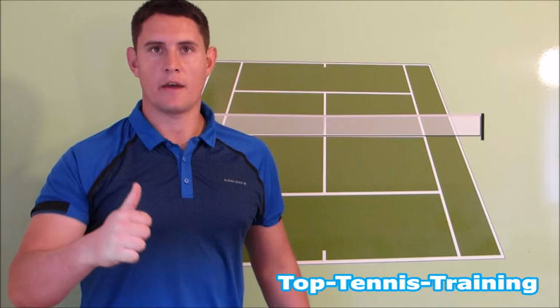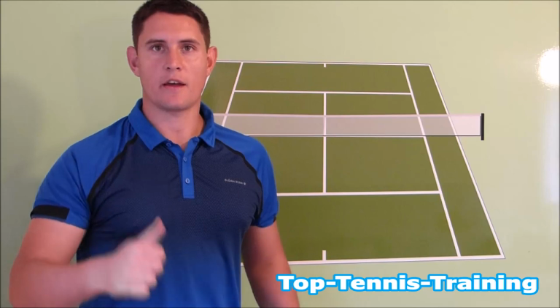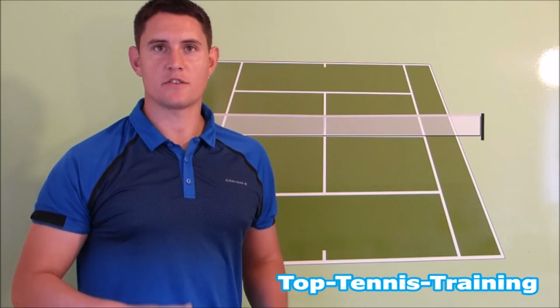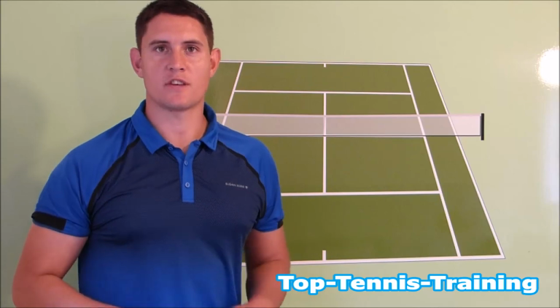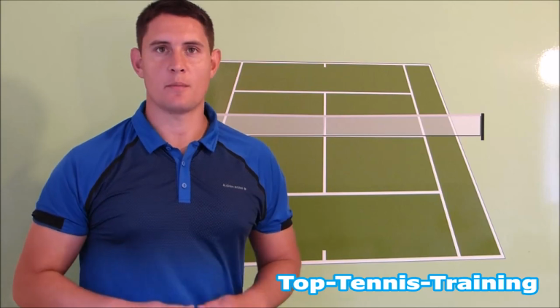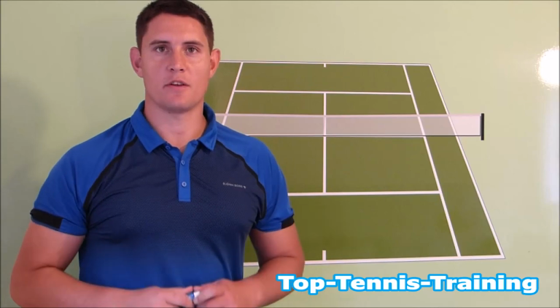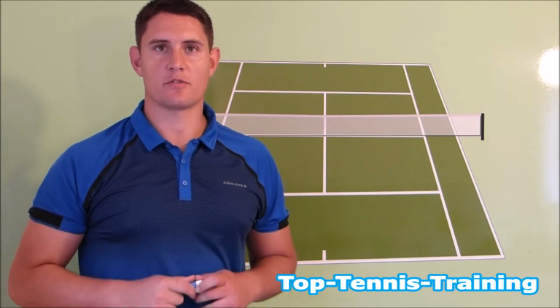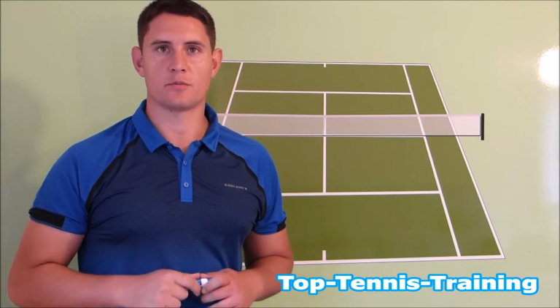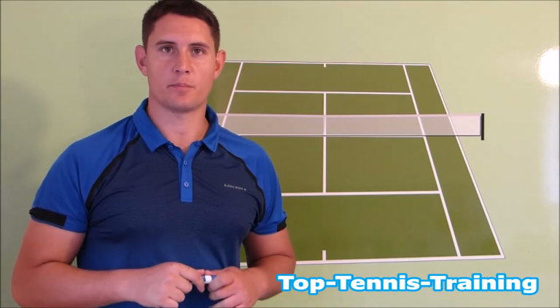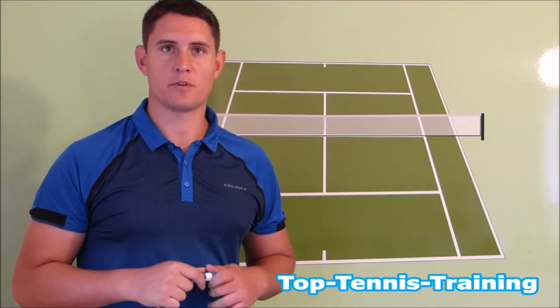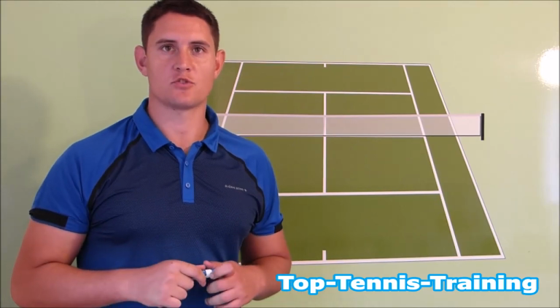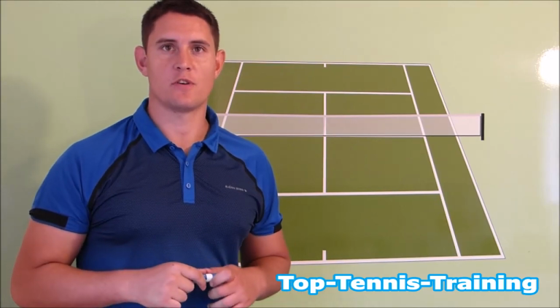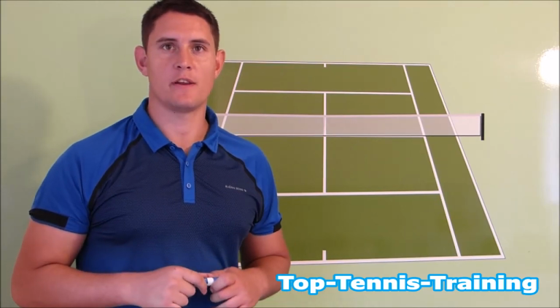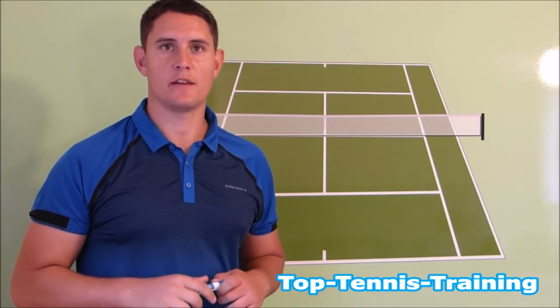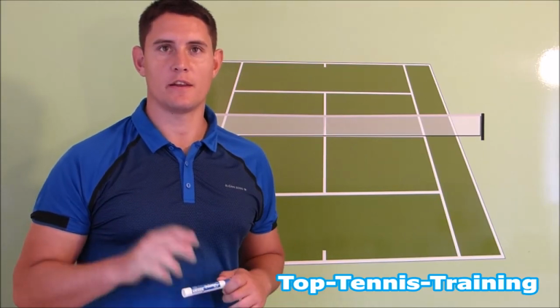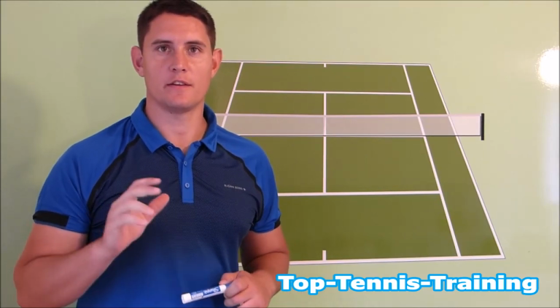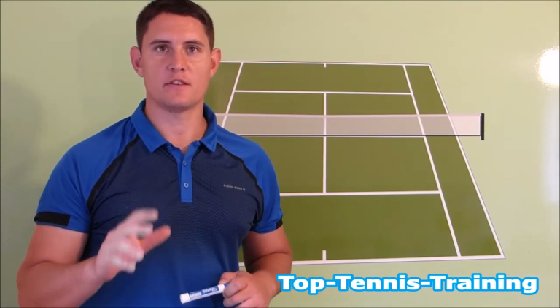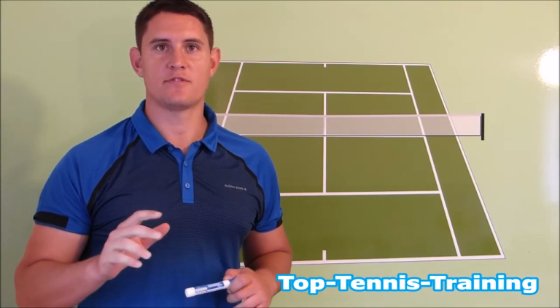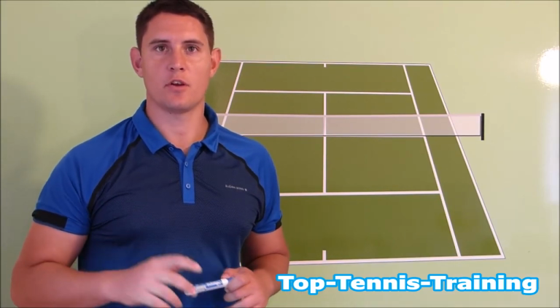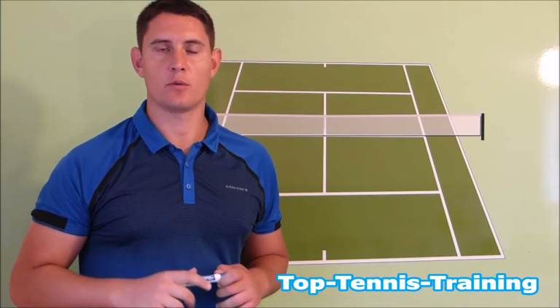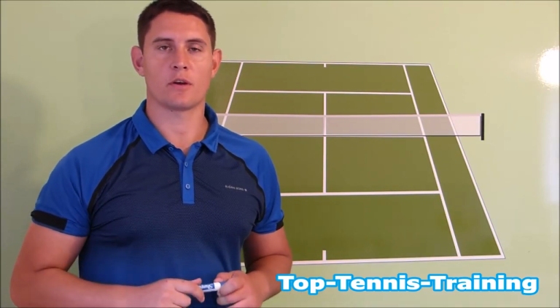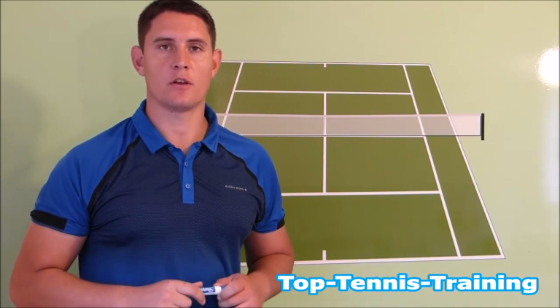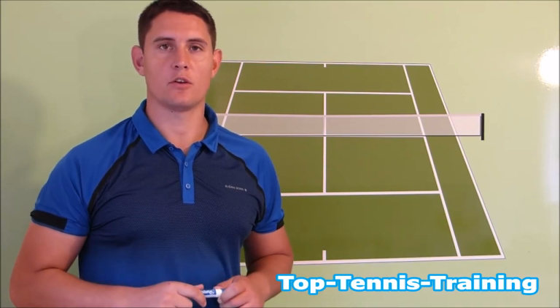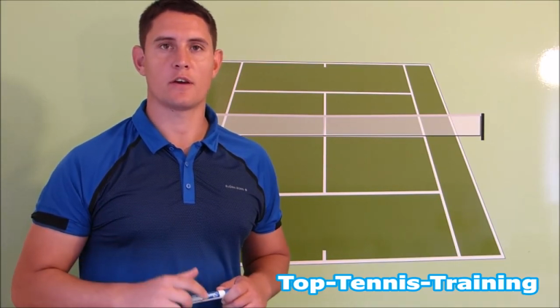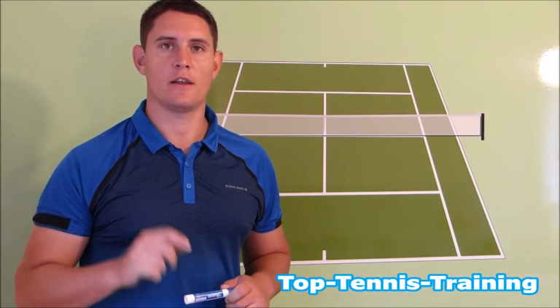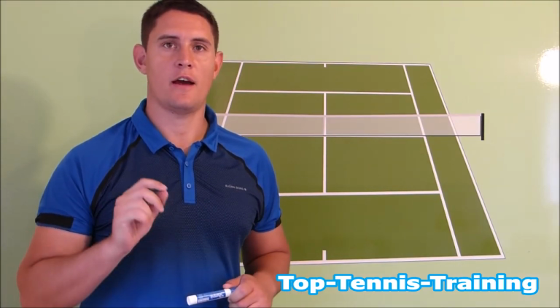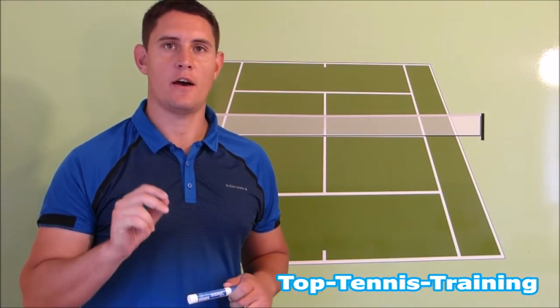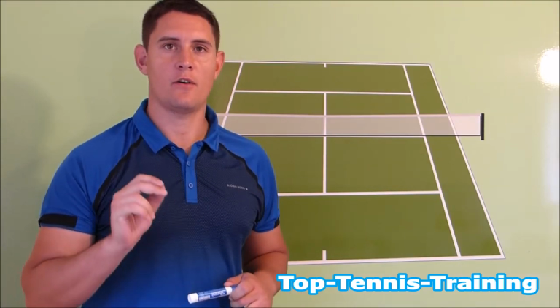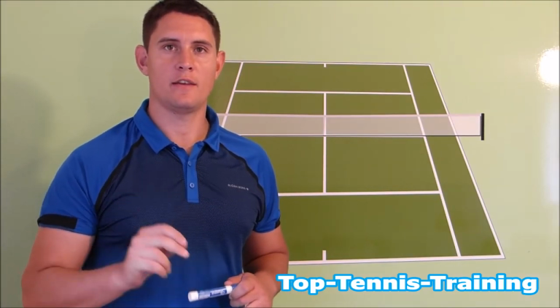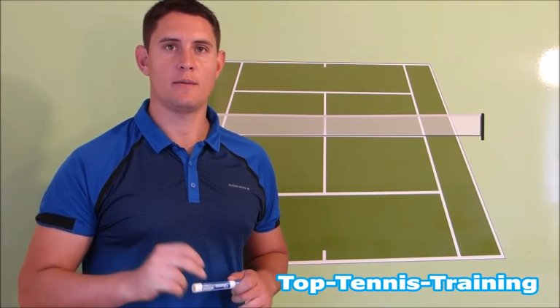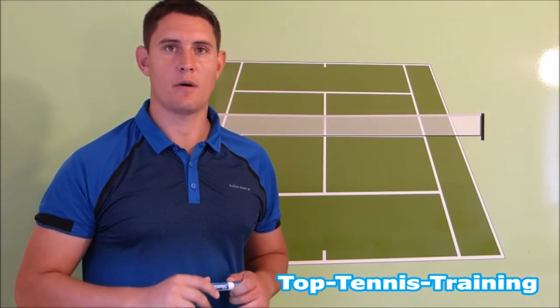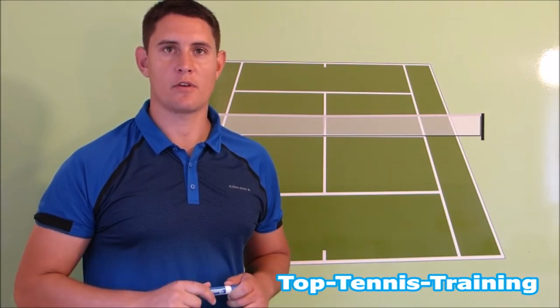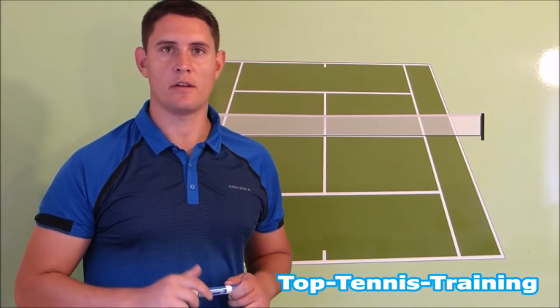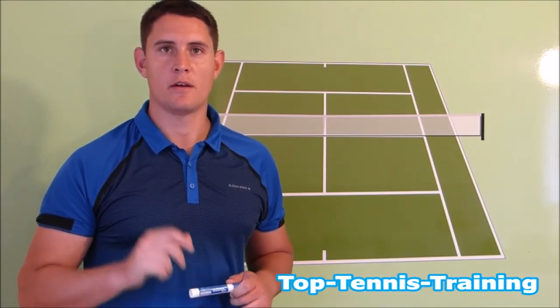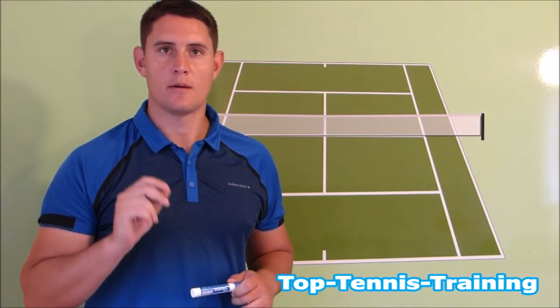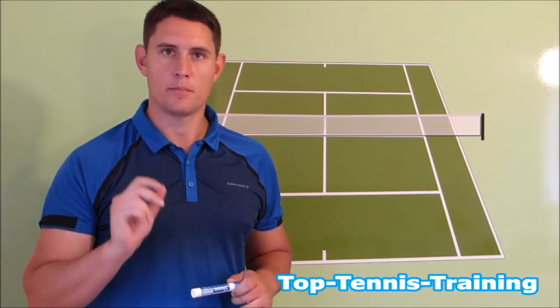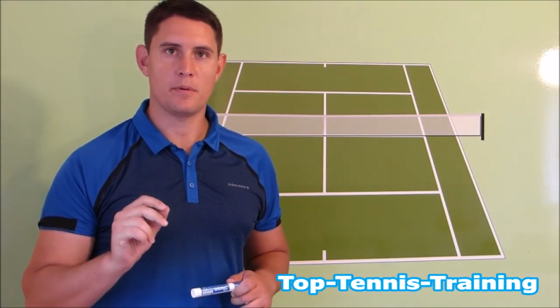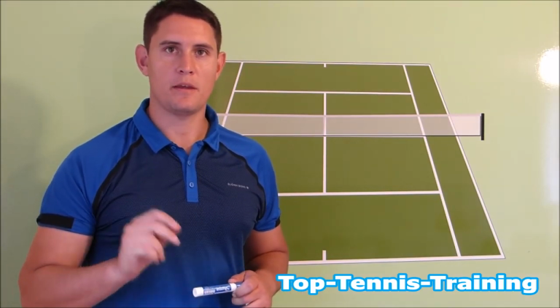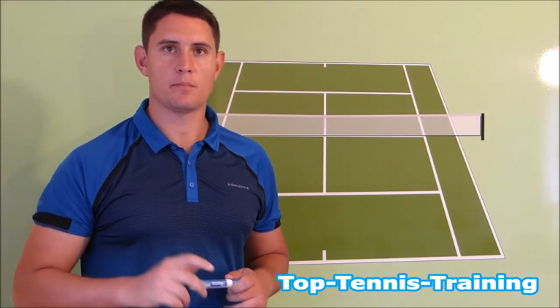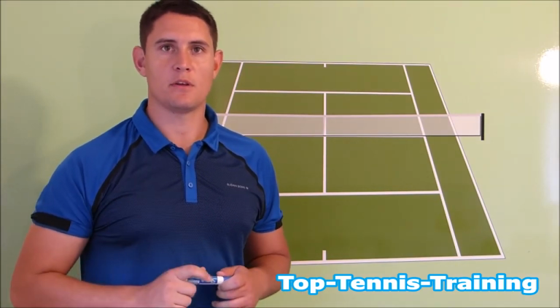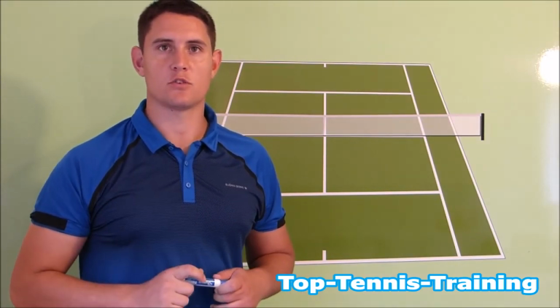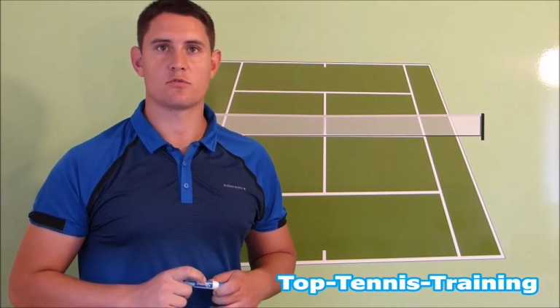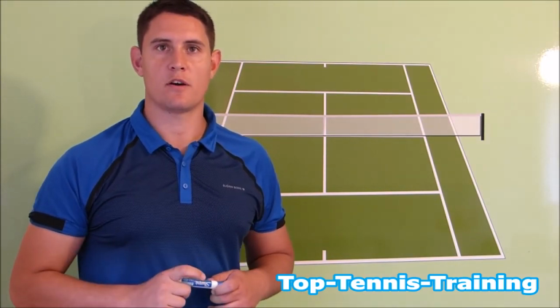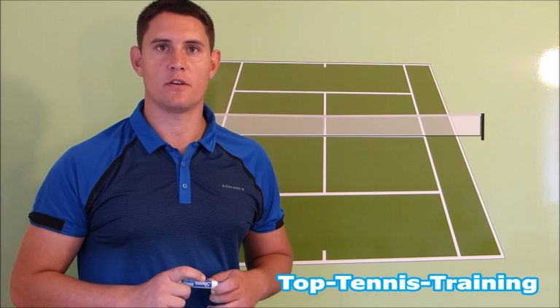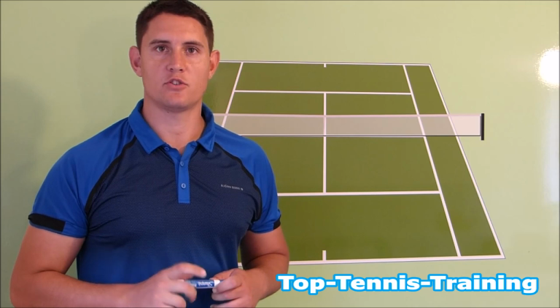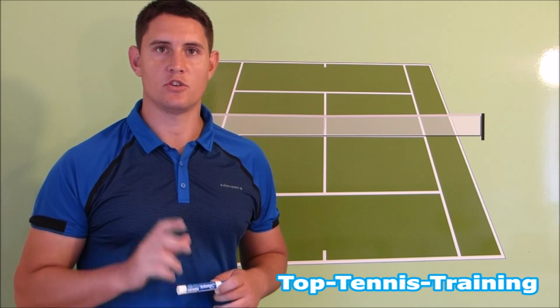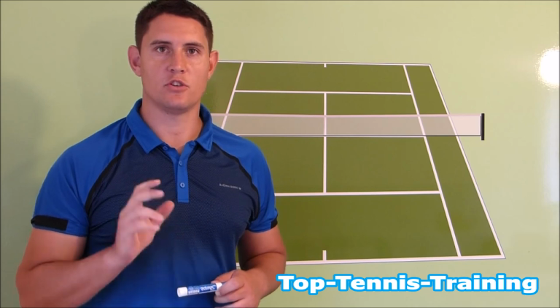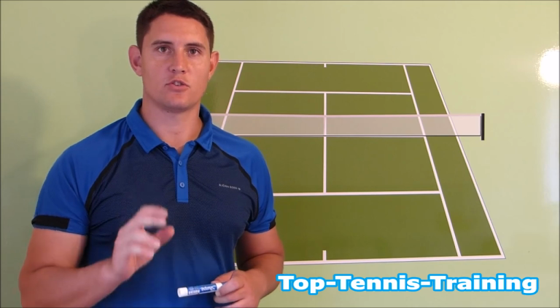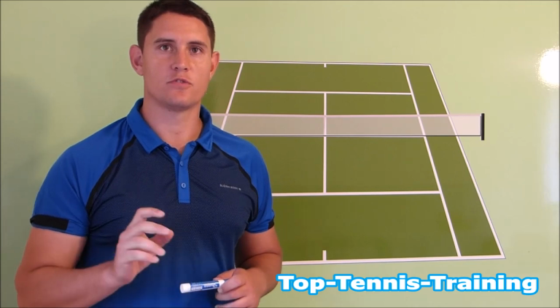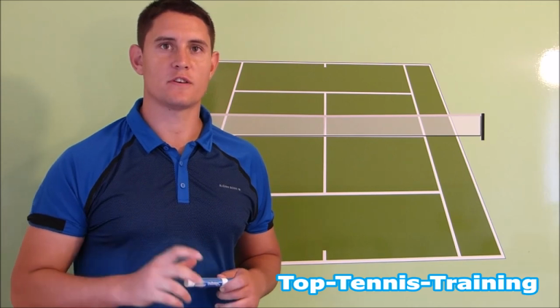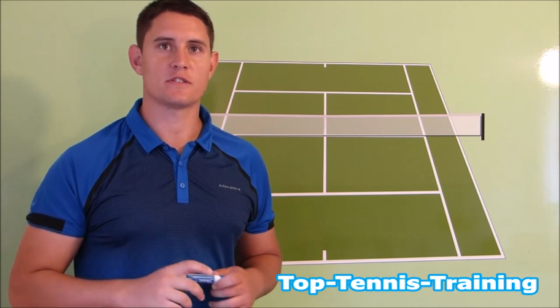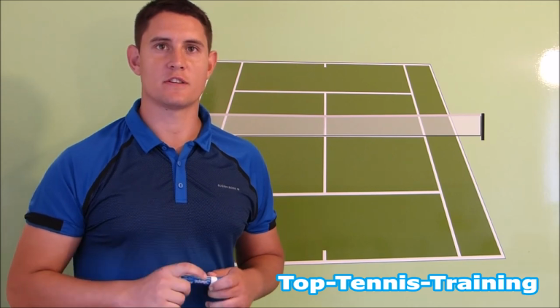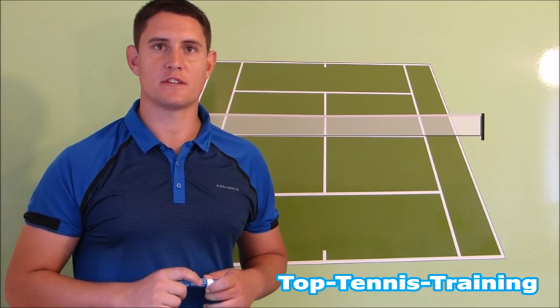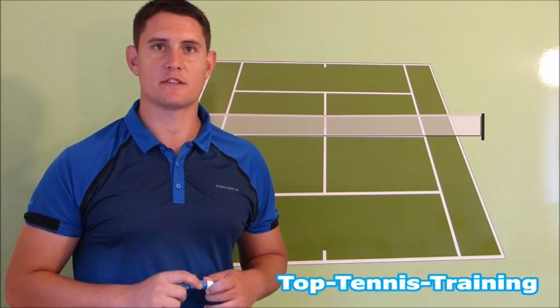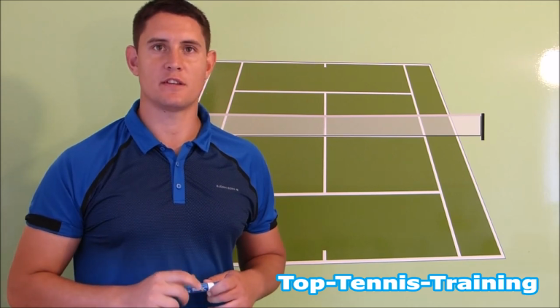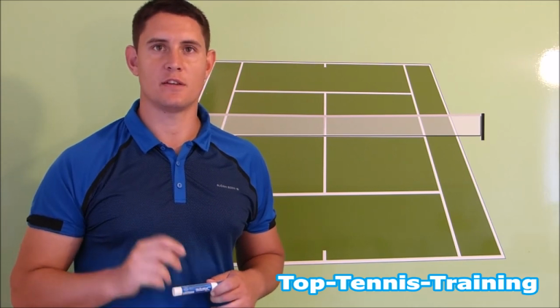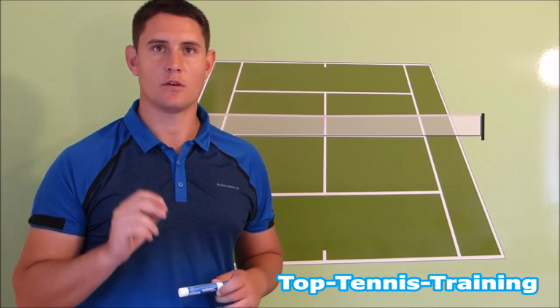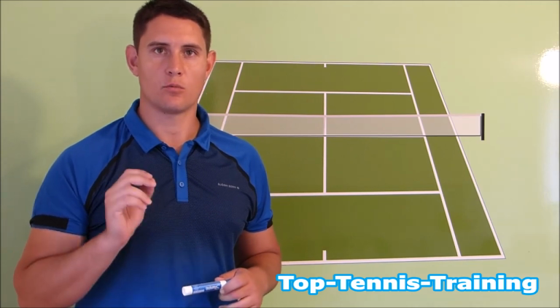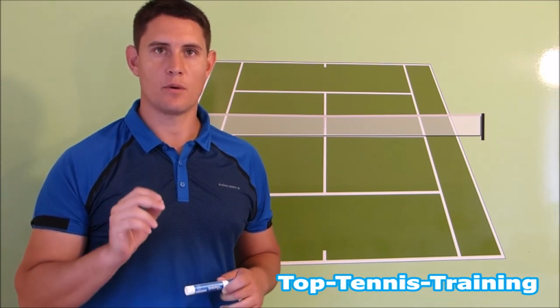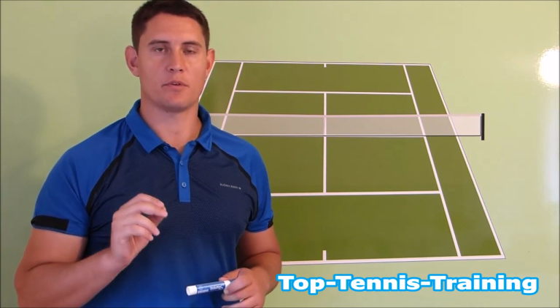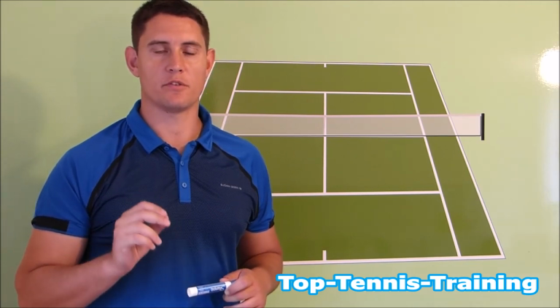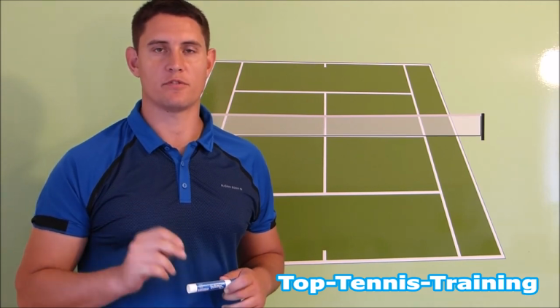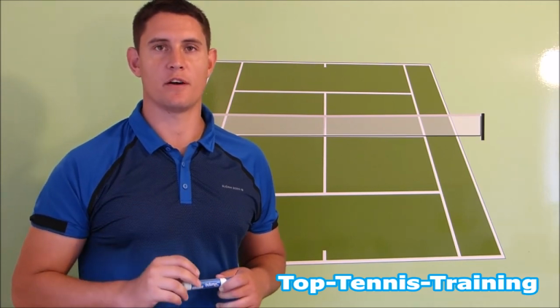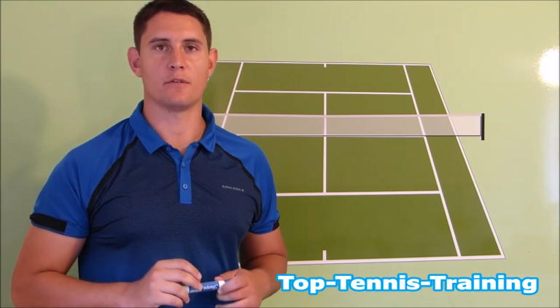Hey guys, Sam here from Top 10 Training. In this video we're going to look at how Andy Murray beat Milos Raonic in the 2016 Wimbledon final.